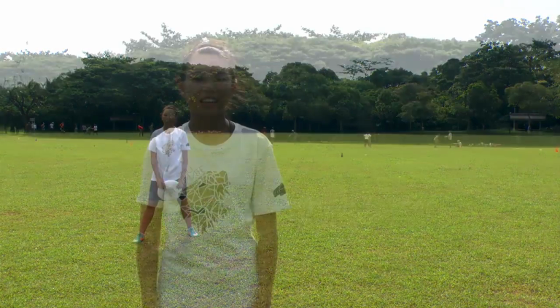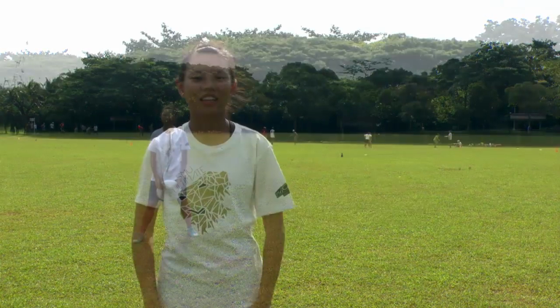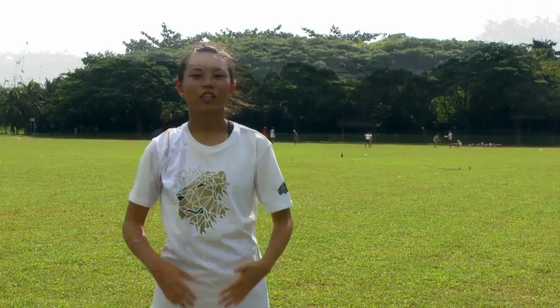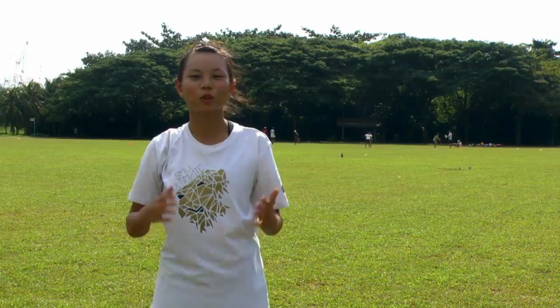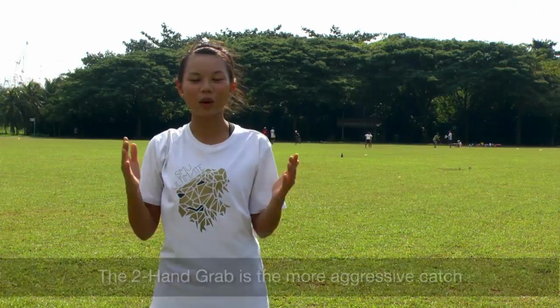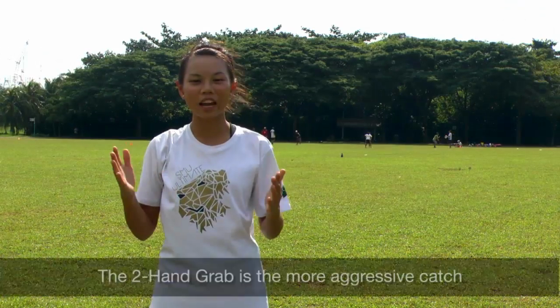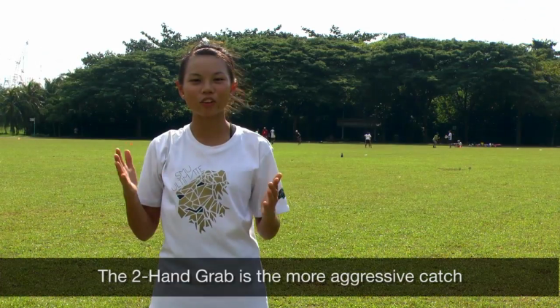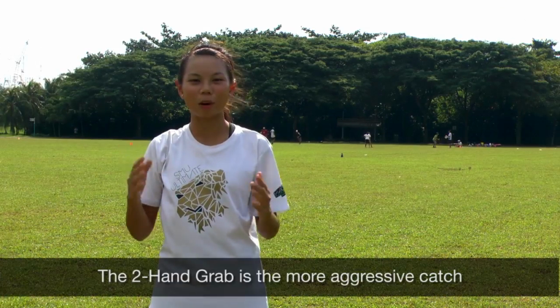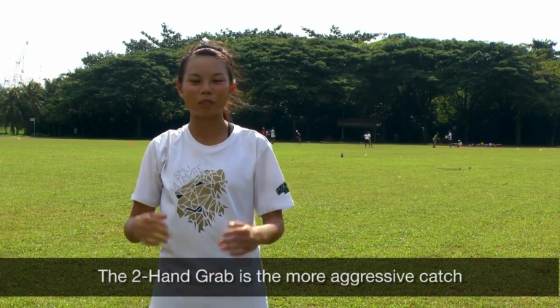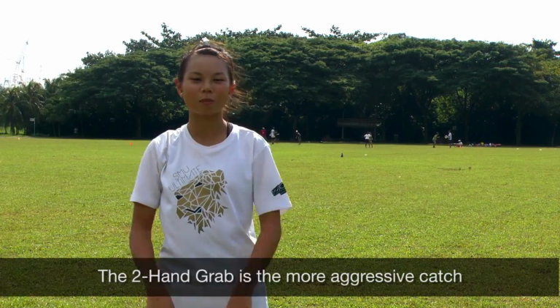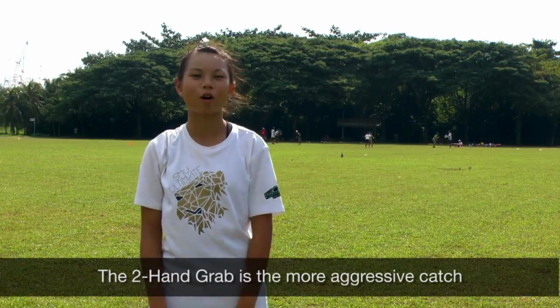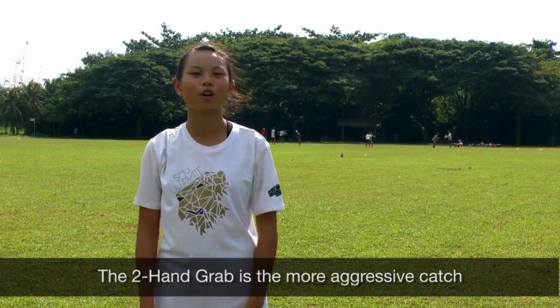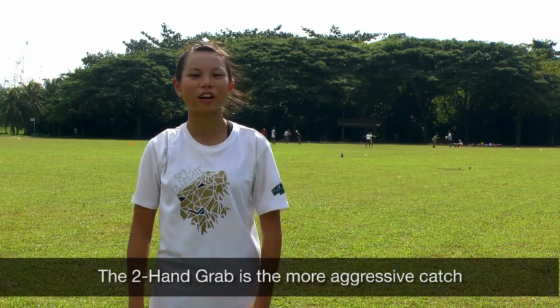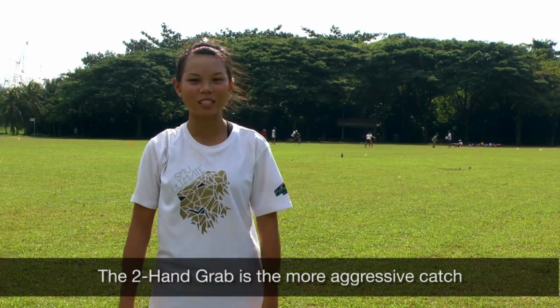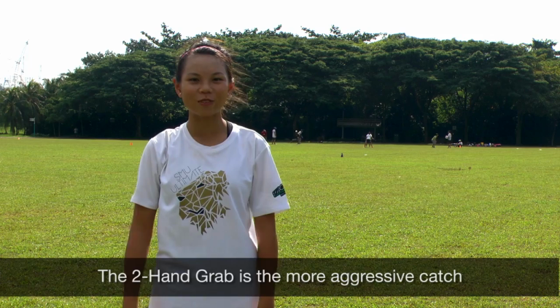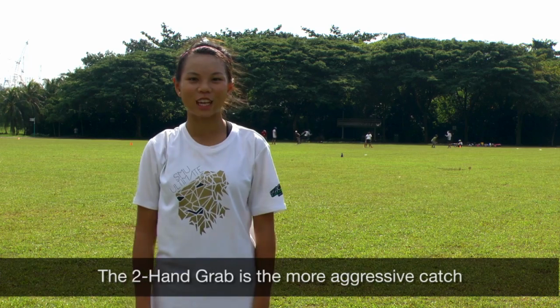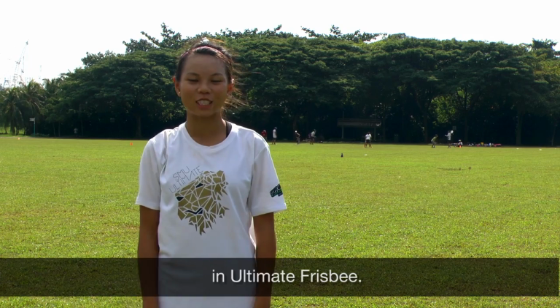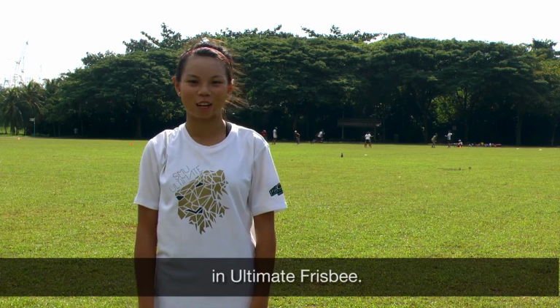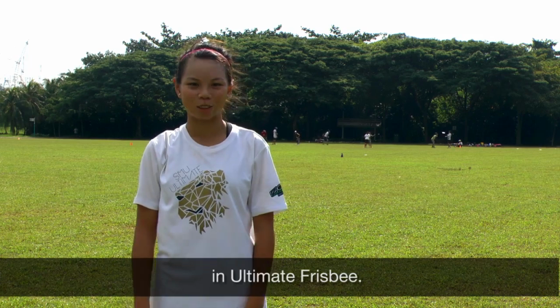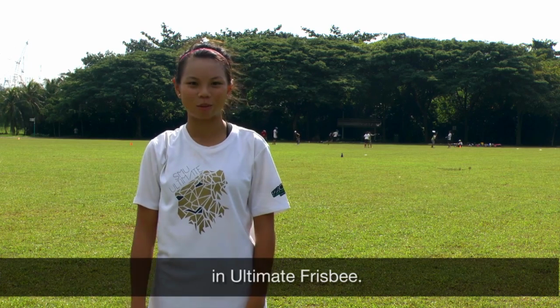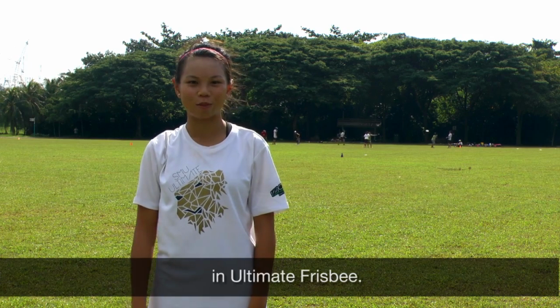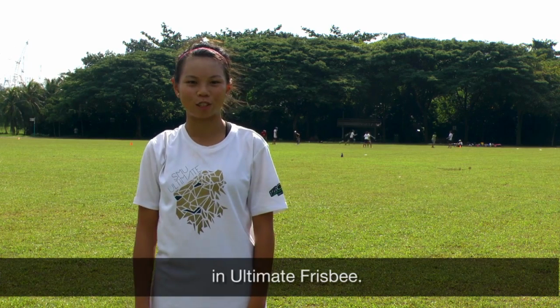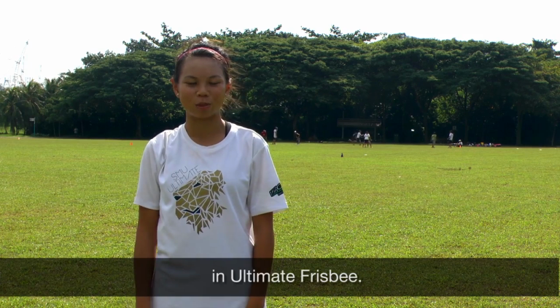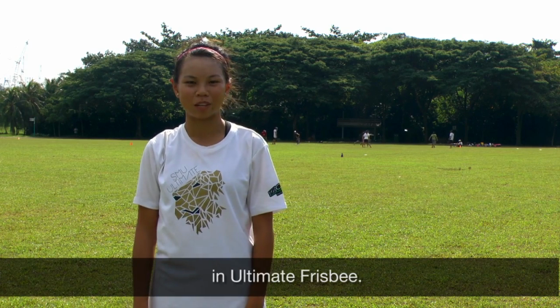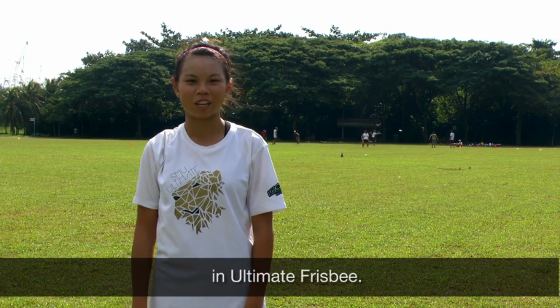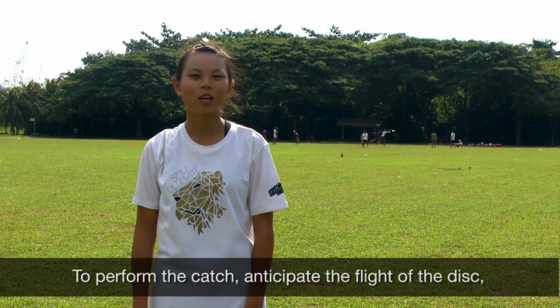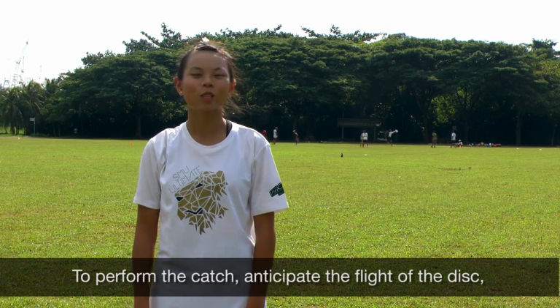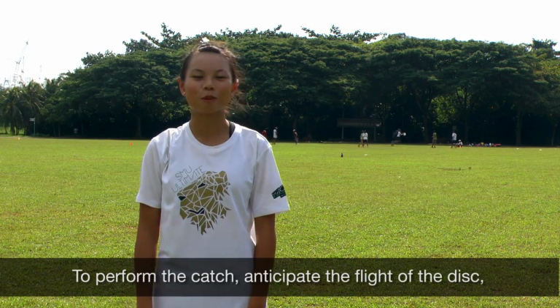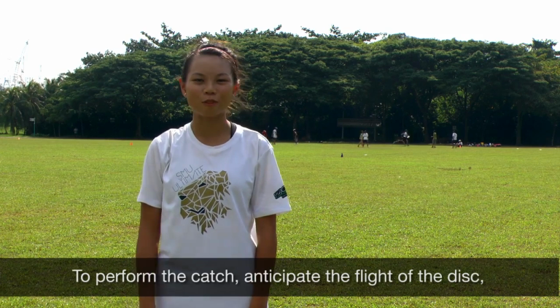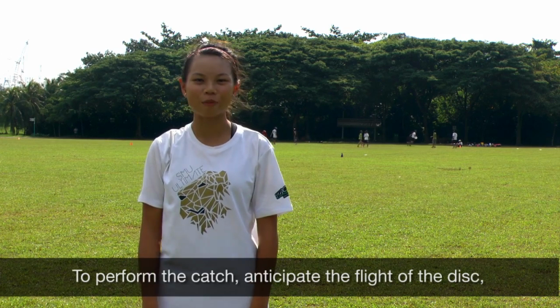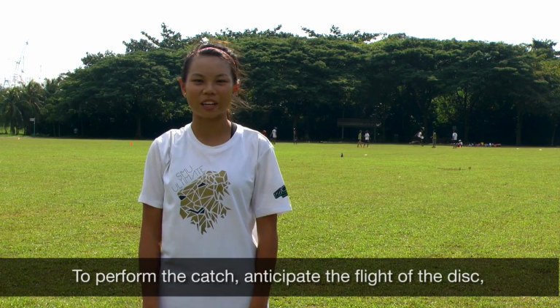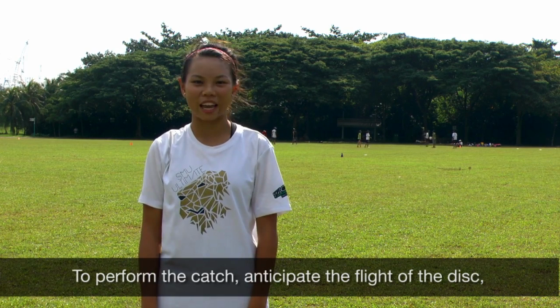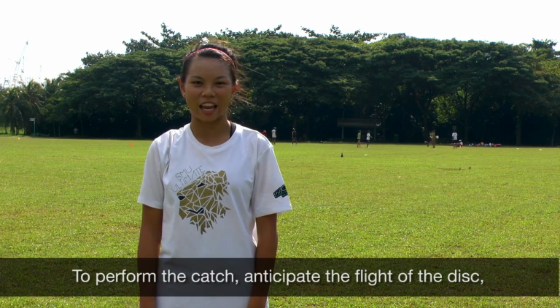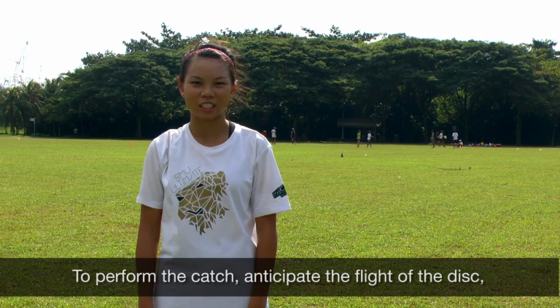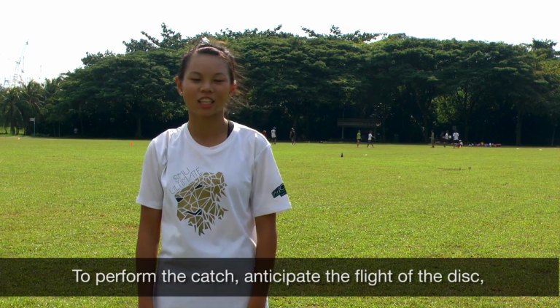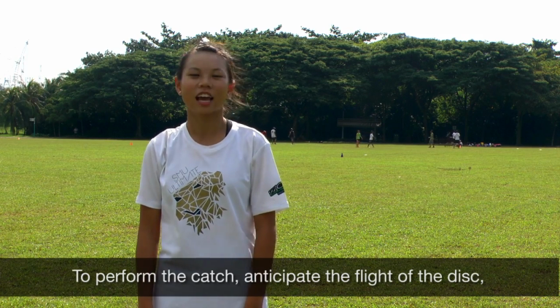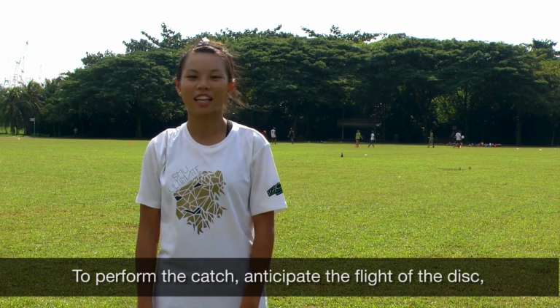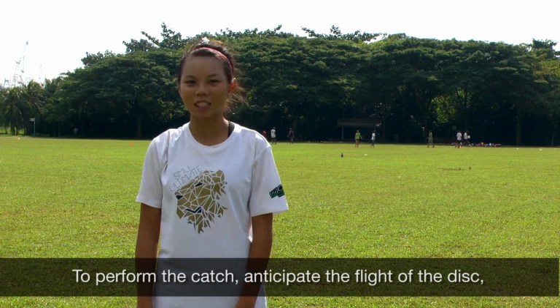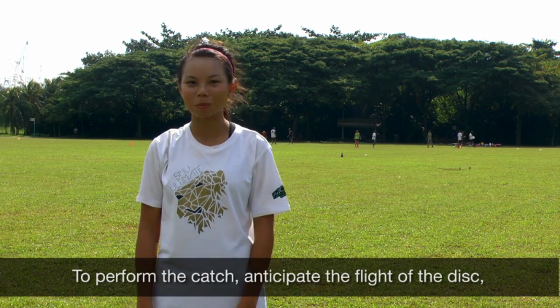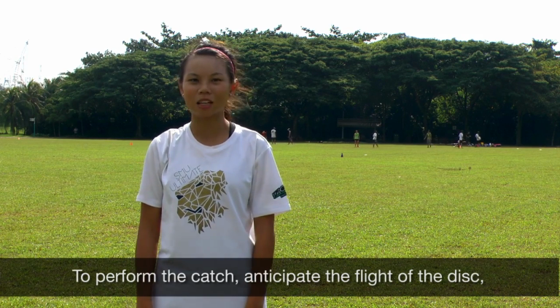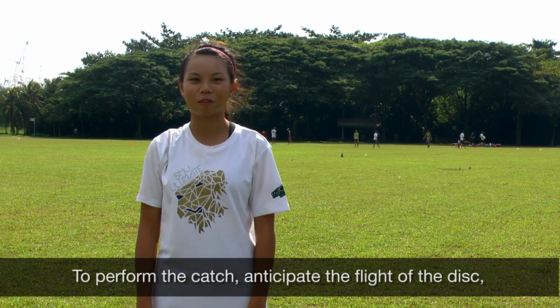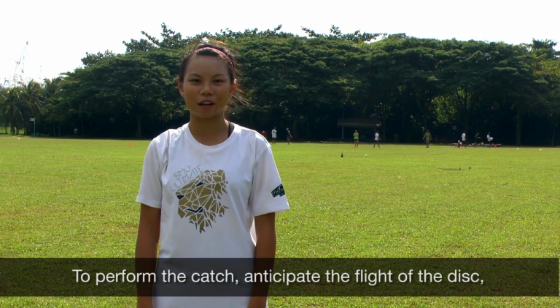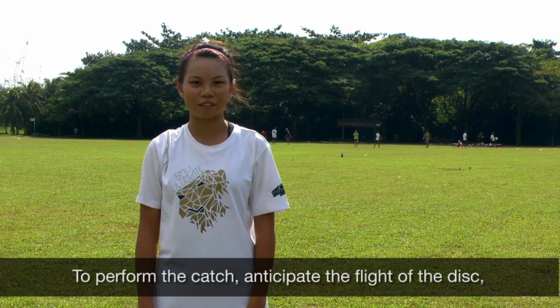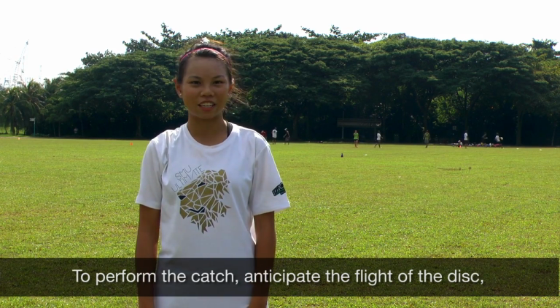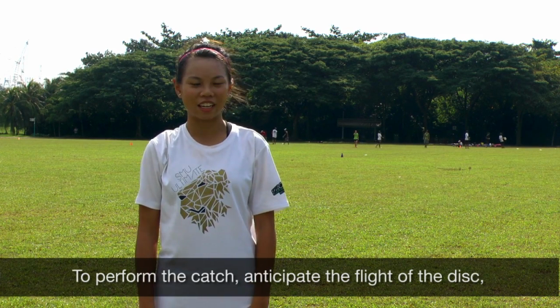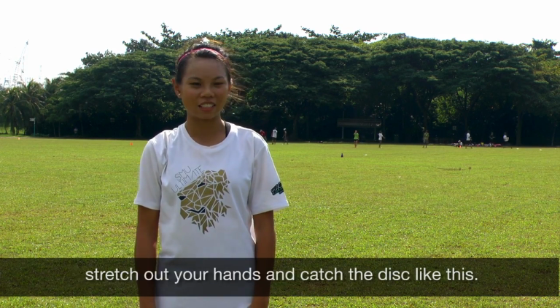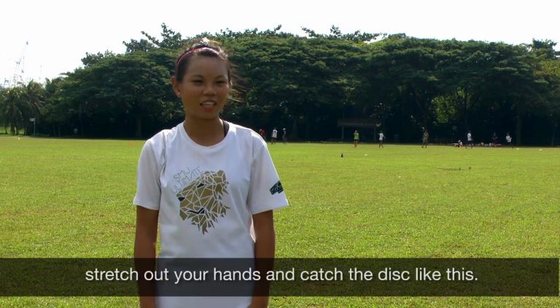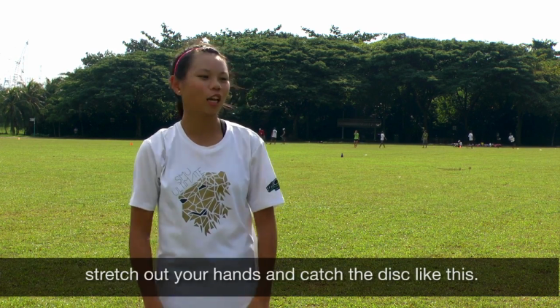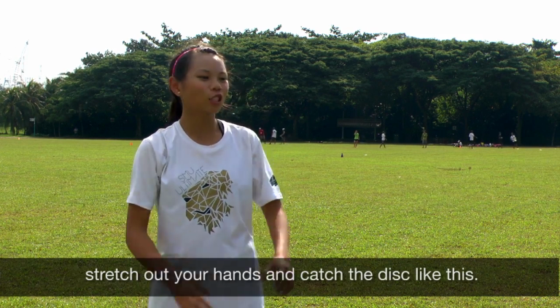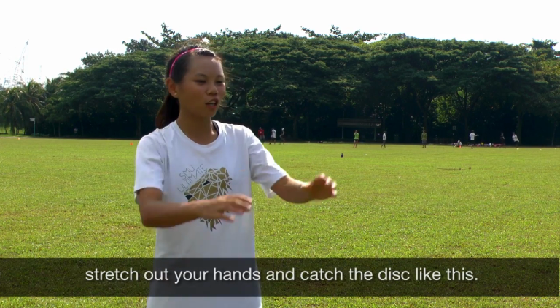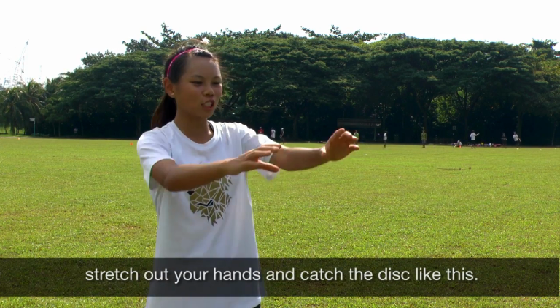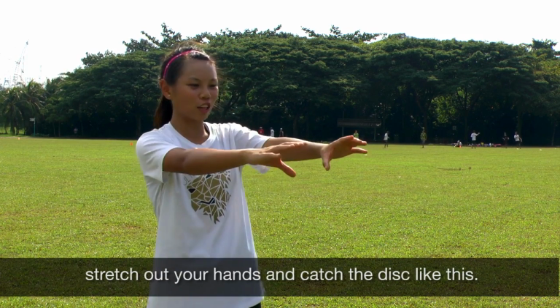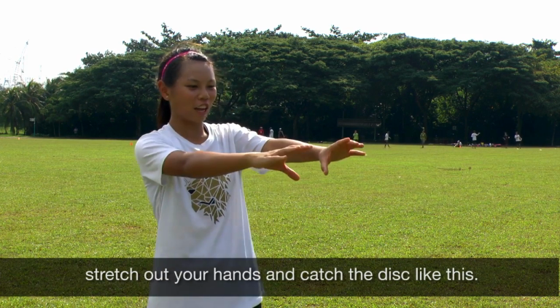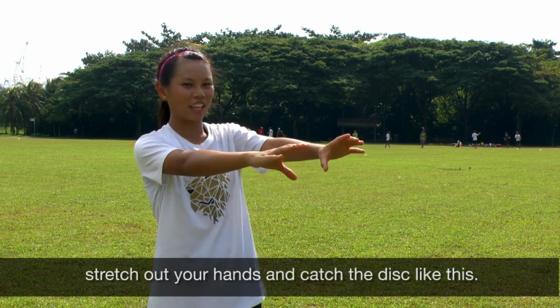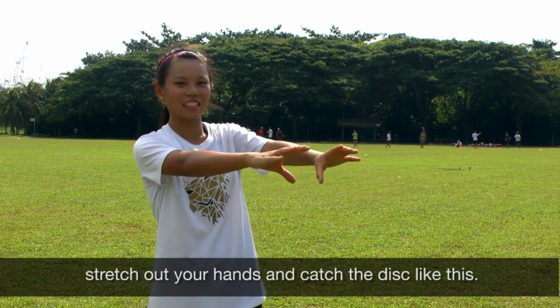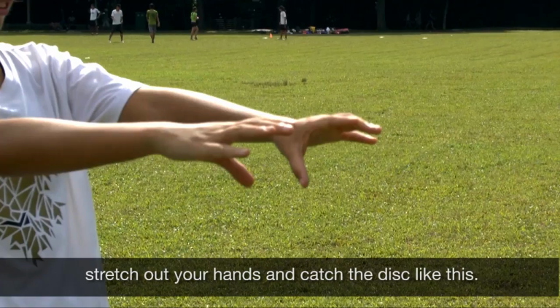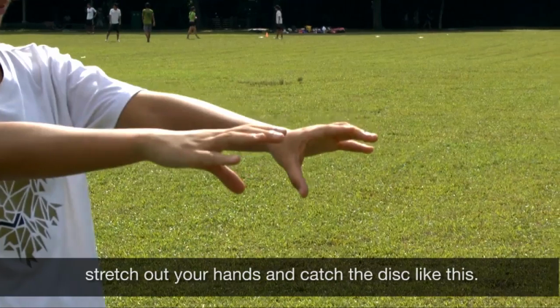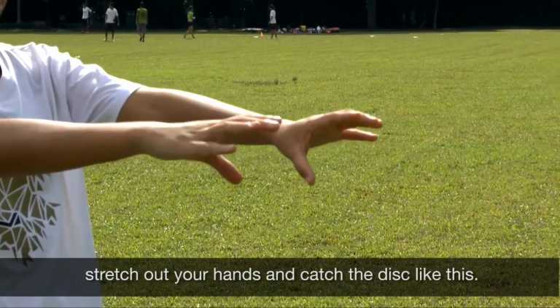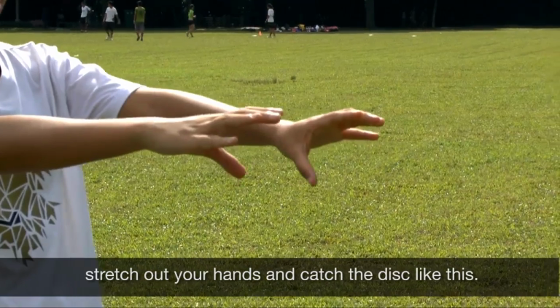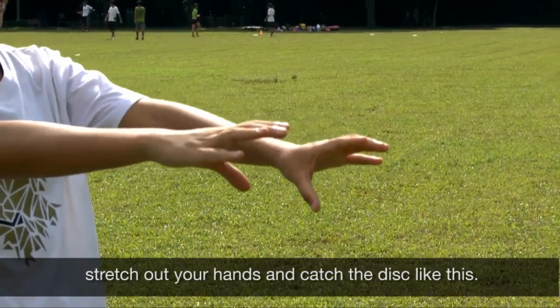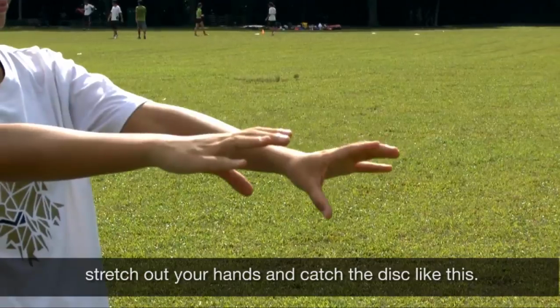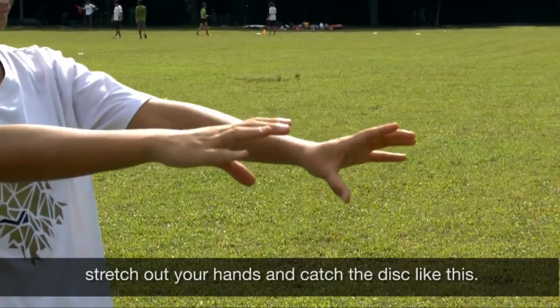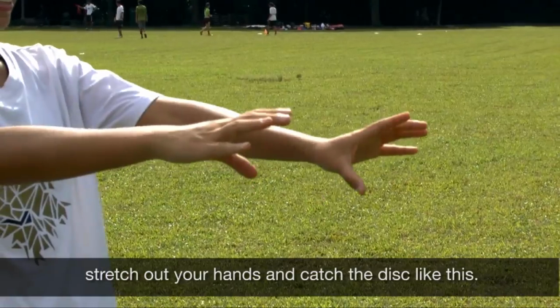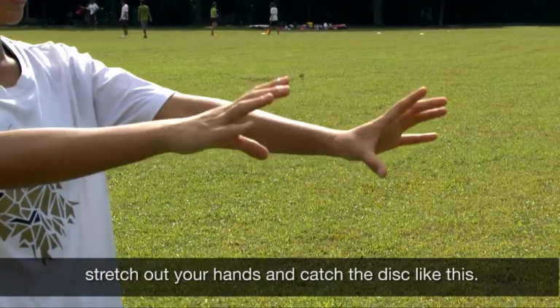The two hand grab is the more aggressive catch in Ultimate Frisbee. To perform the catch, anticipate the flight of the disc, stretch out your hands and catch the disc like this.